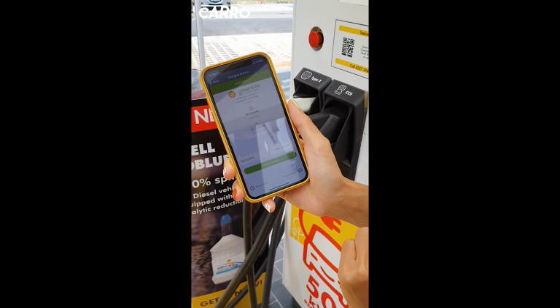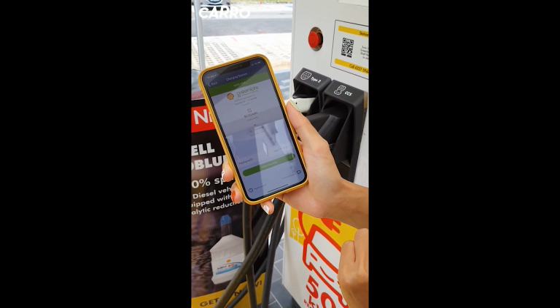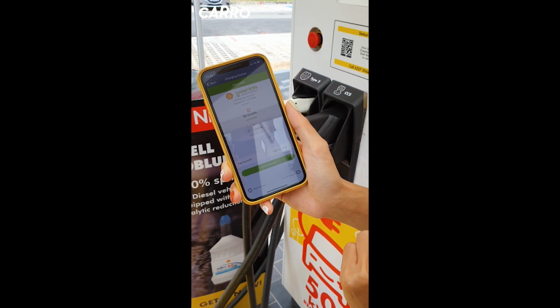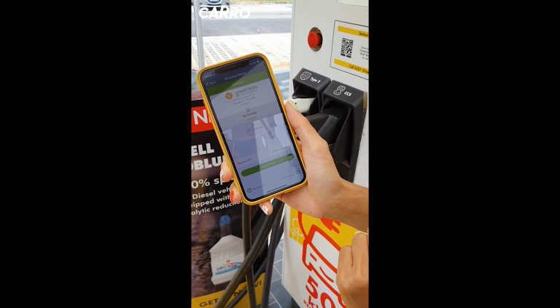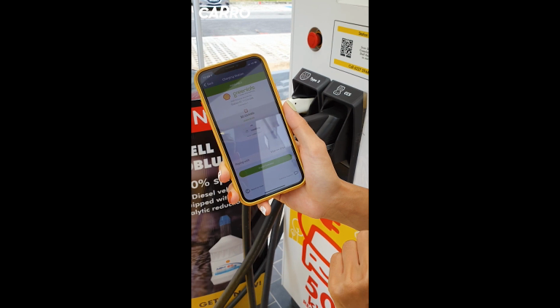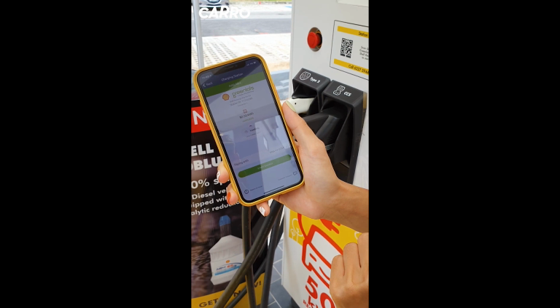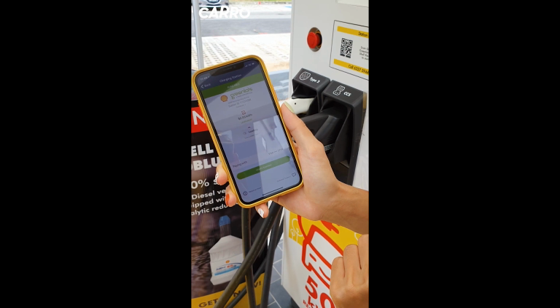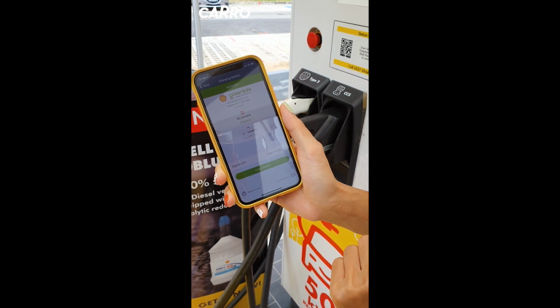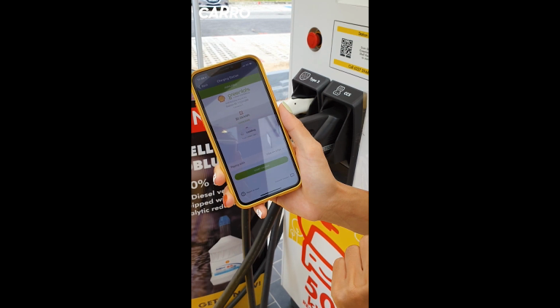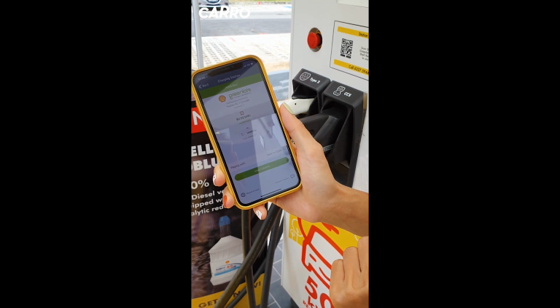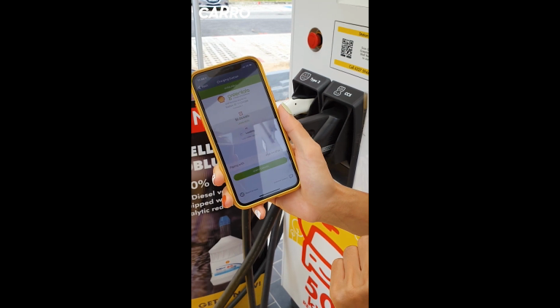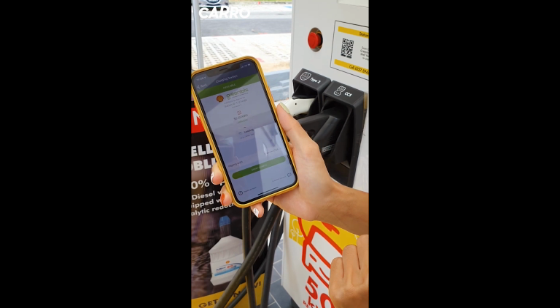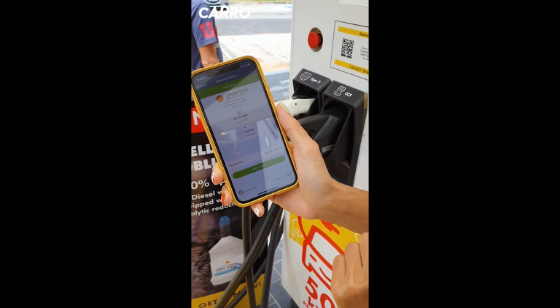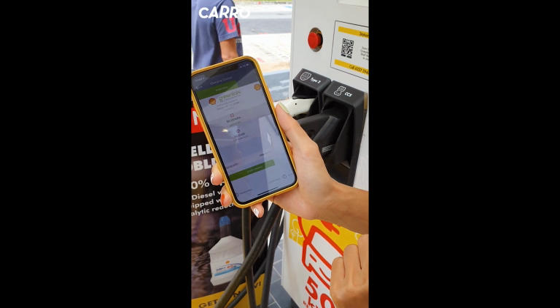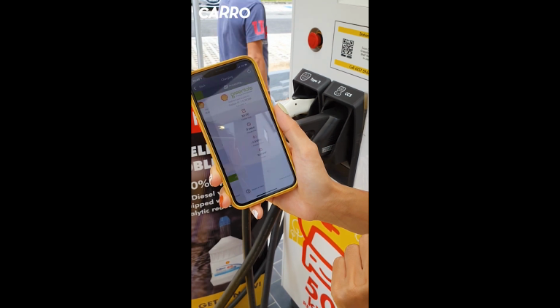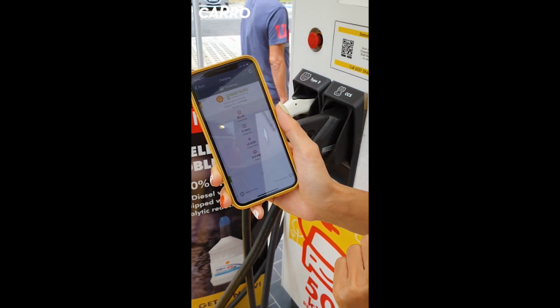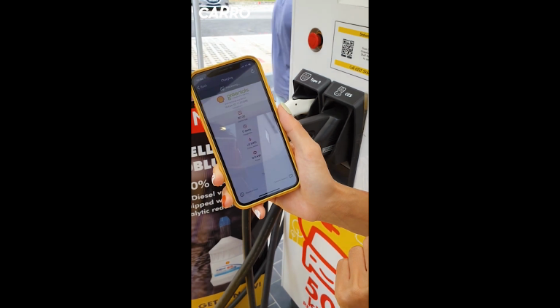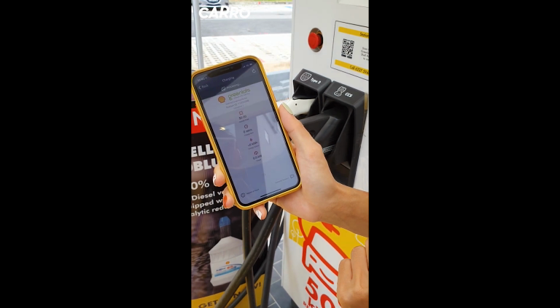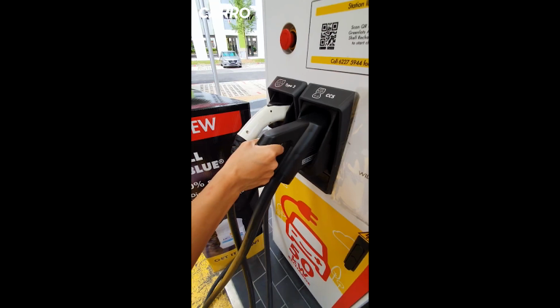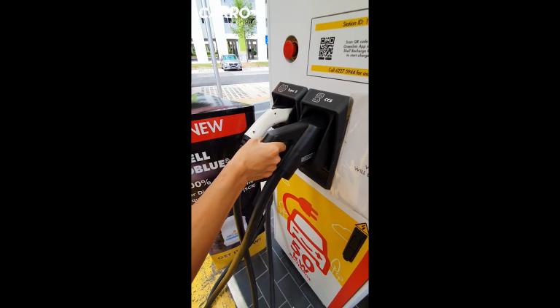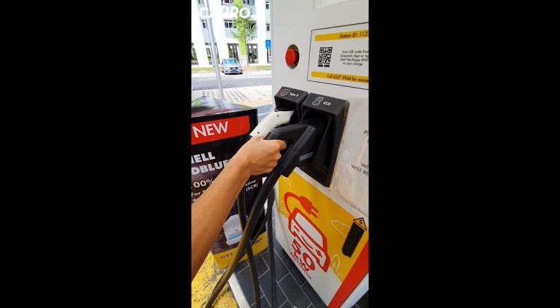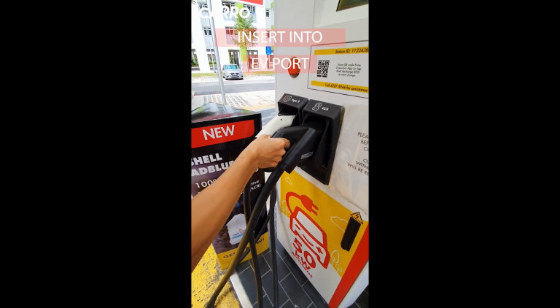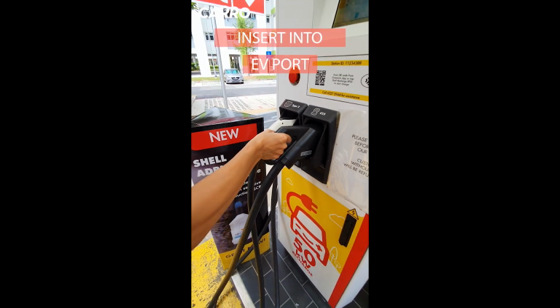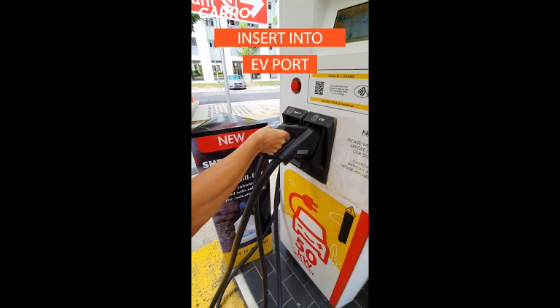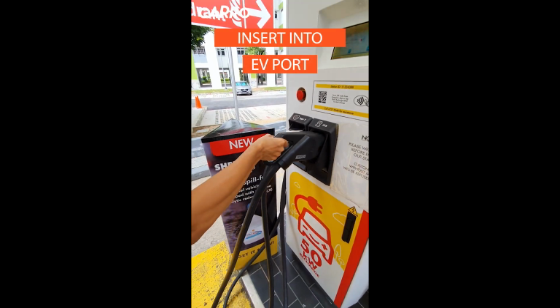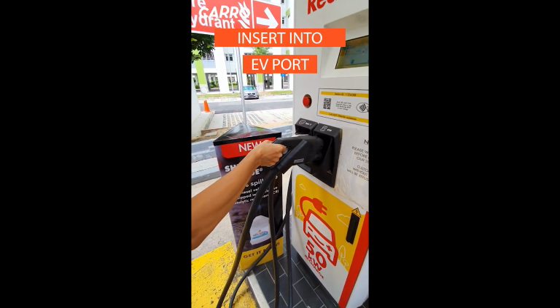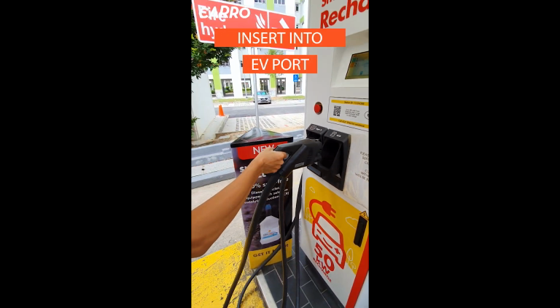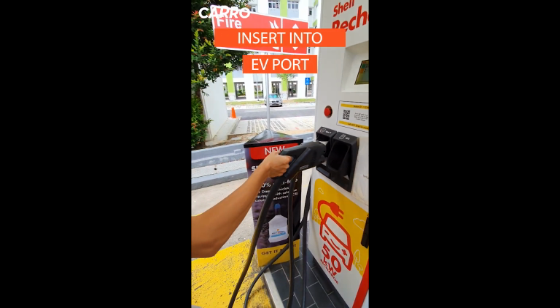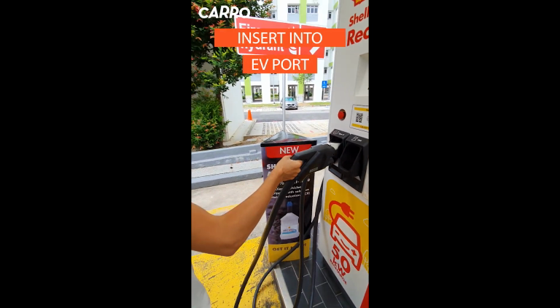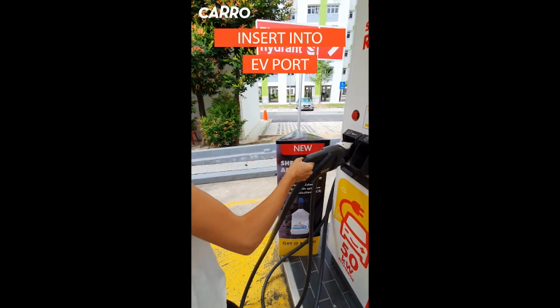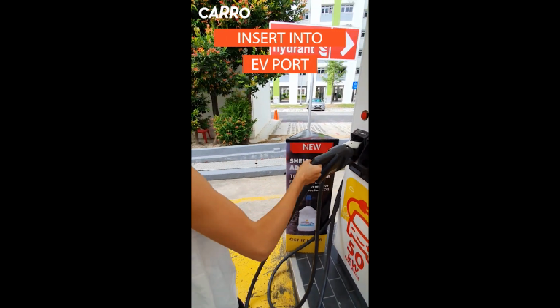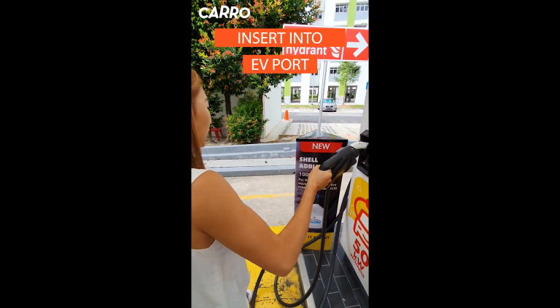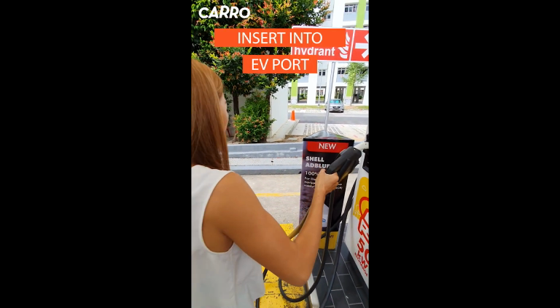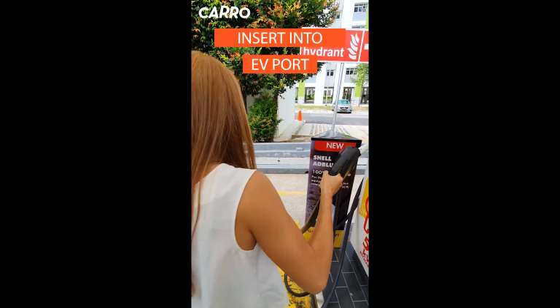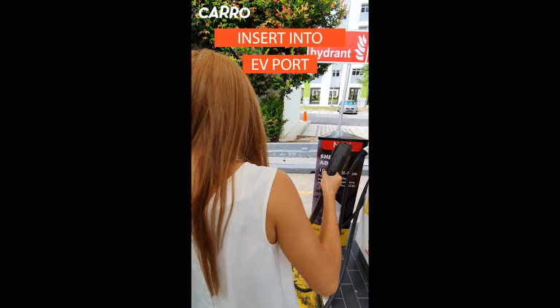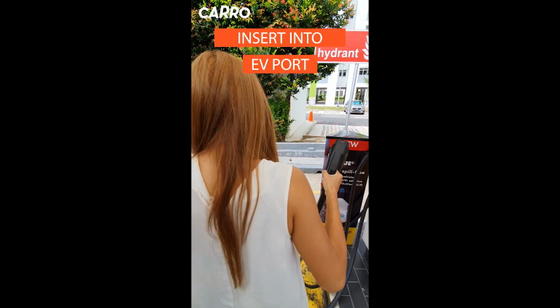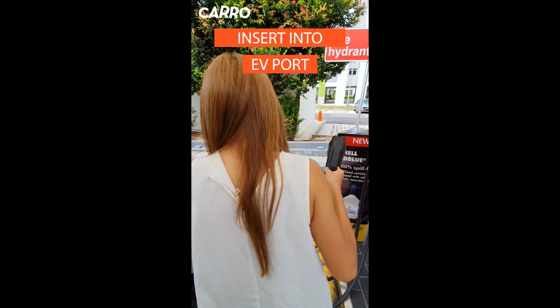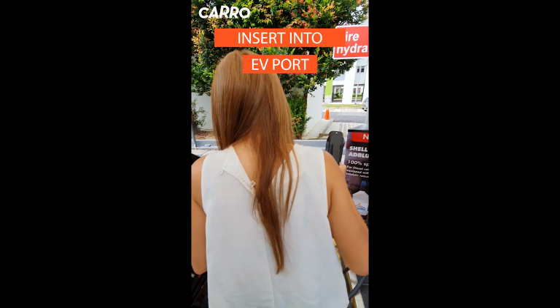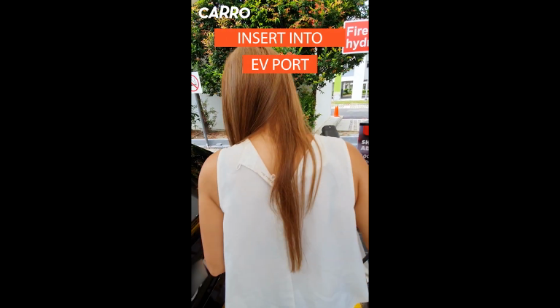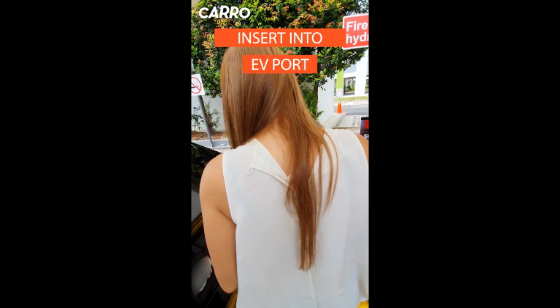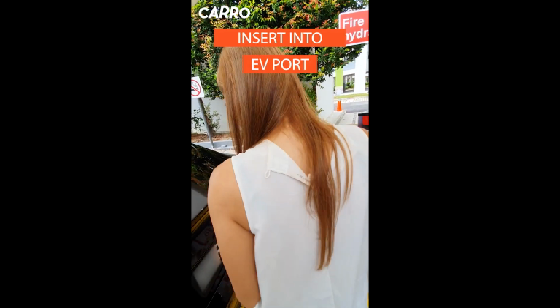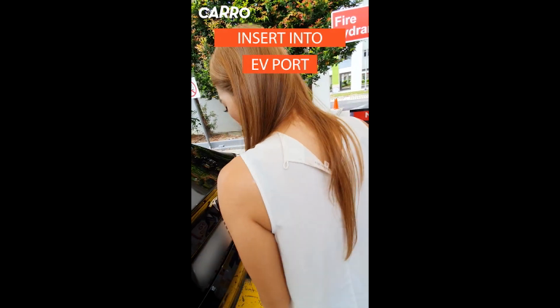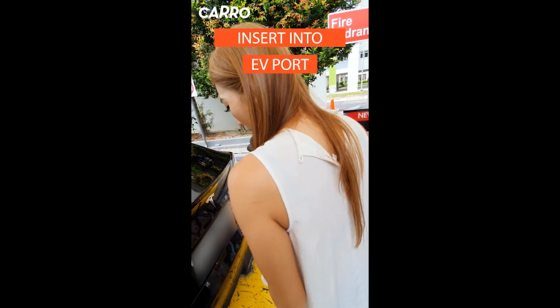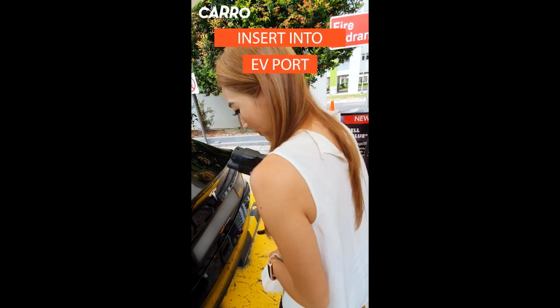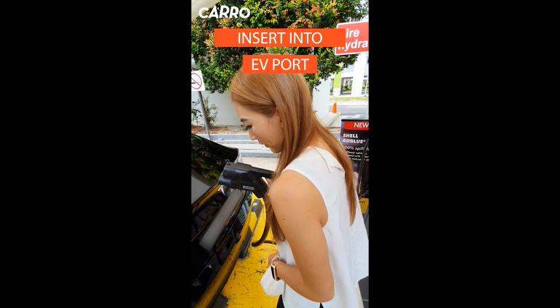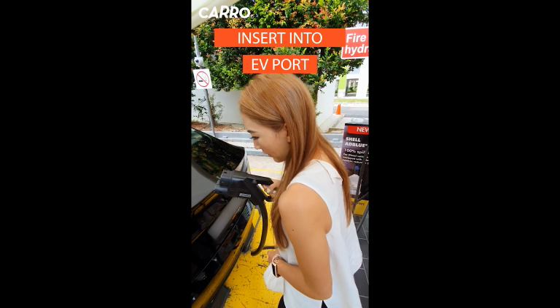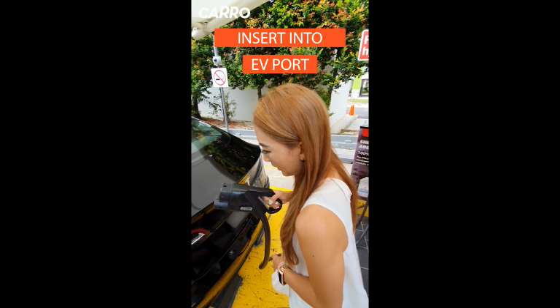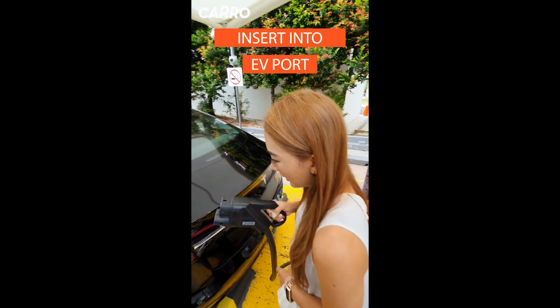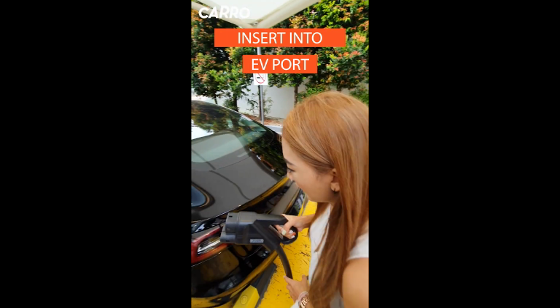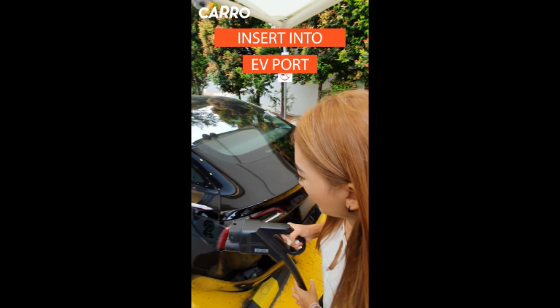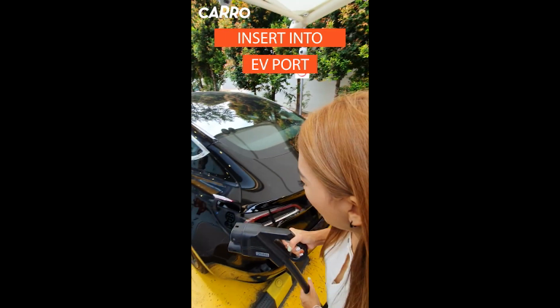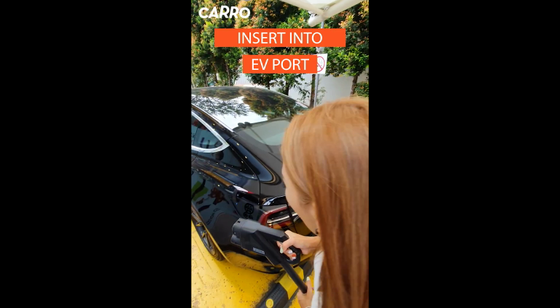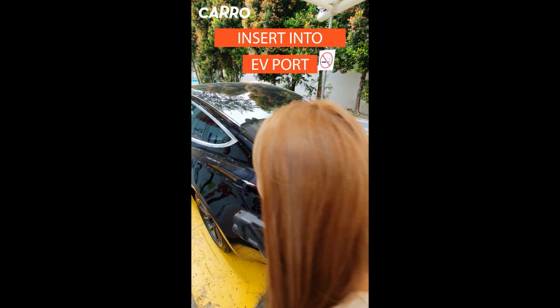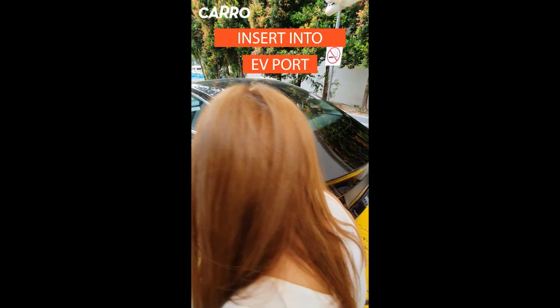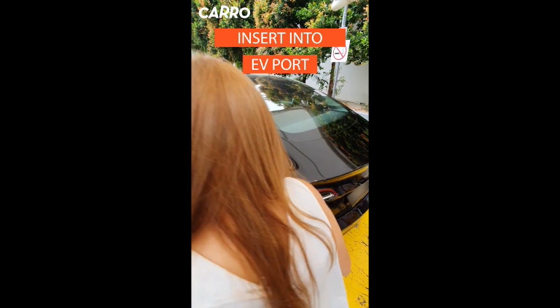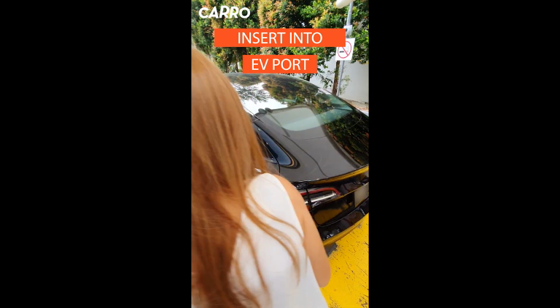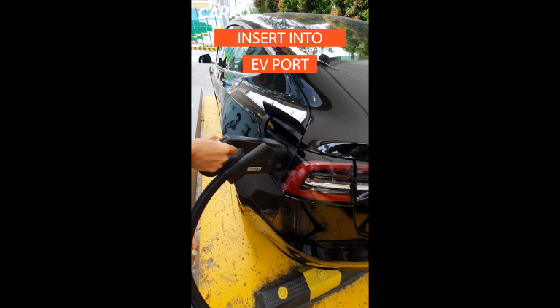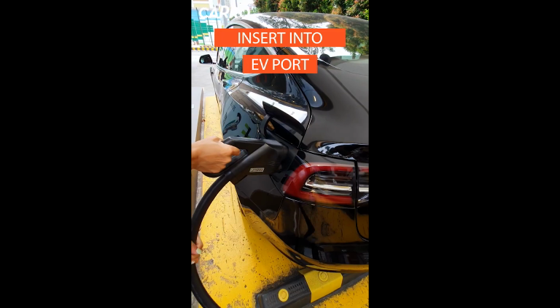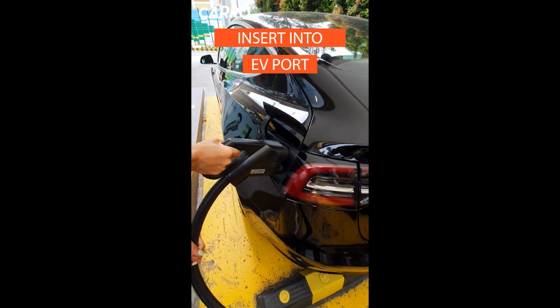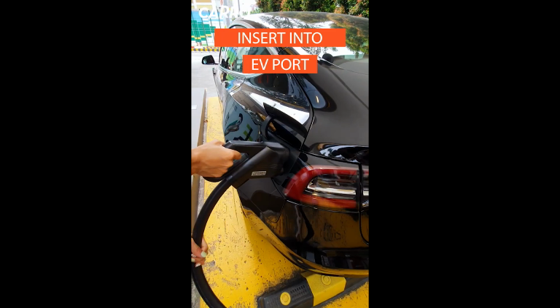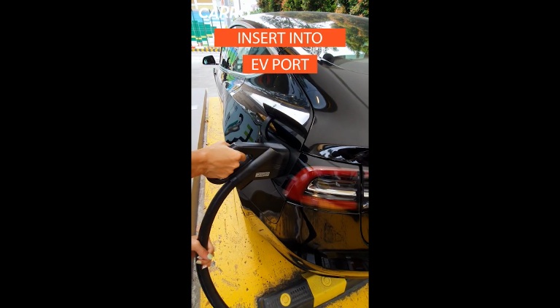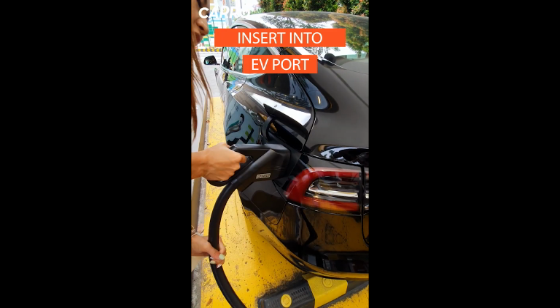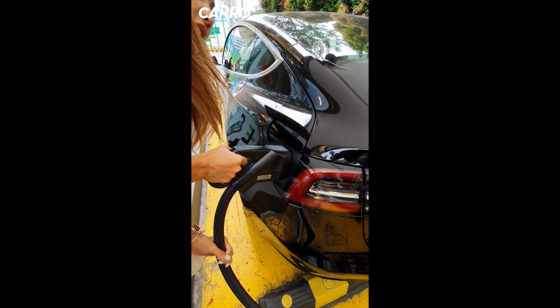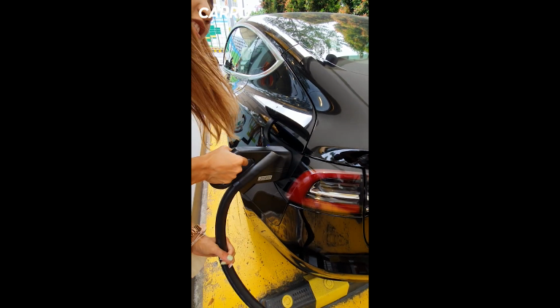Nice and easy. So all you need to do is just lift it up, and plug it right in here.